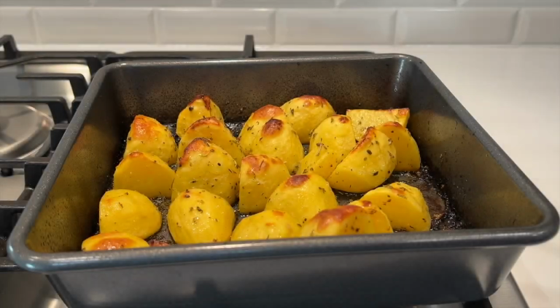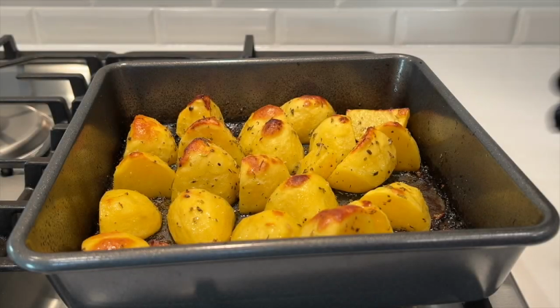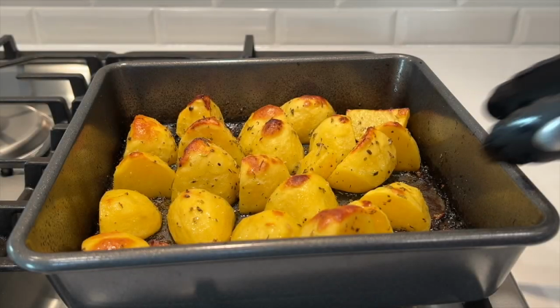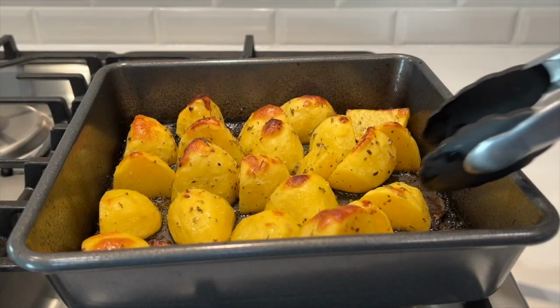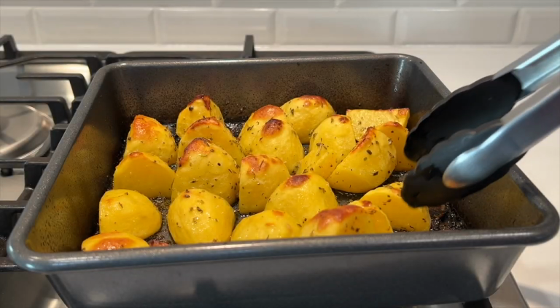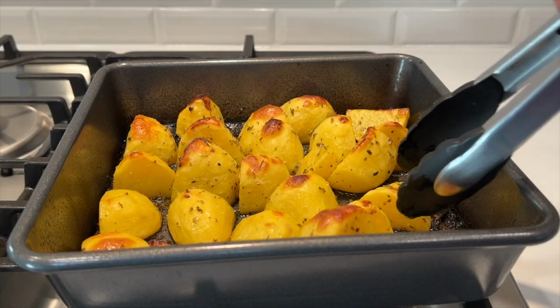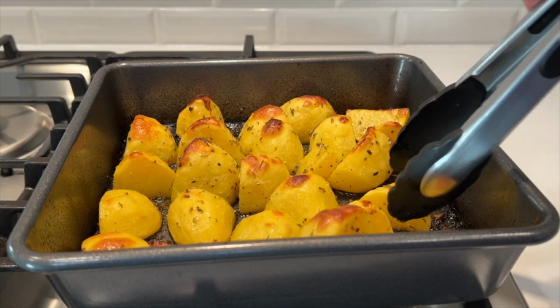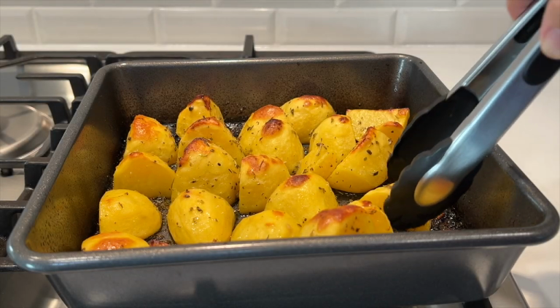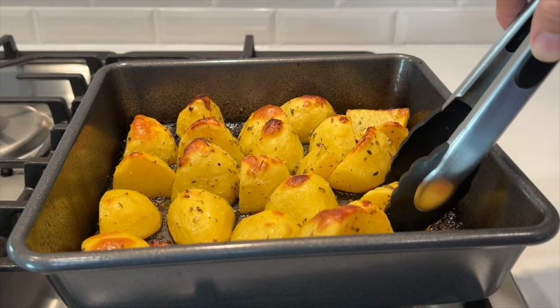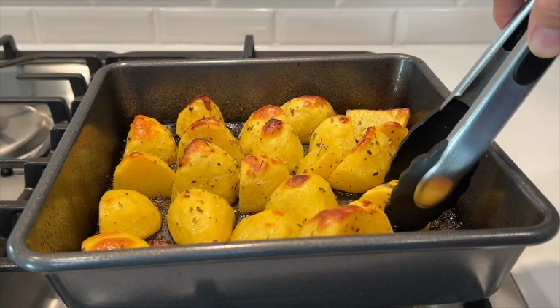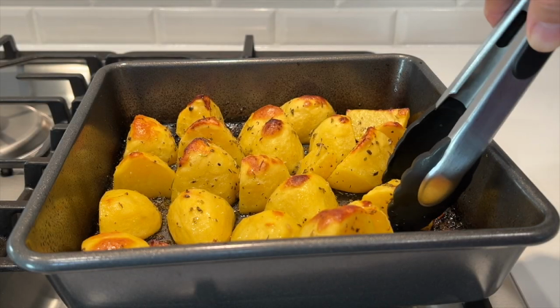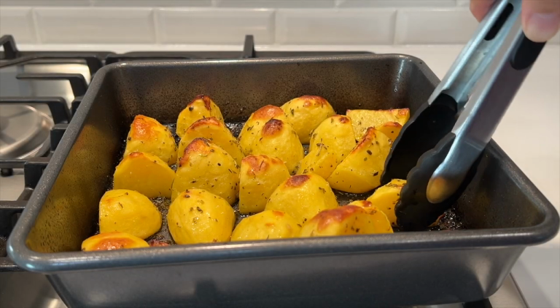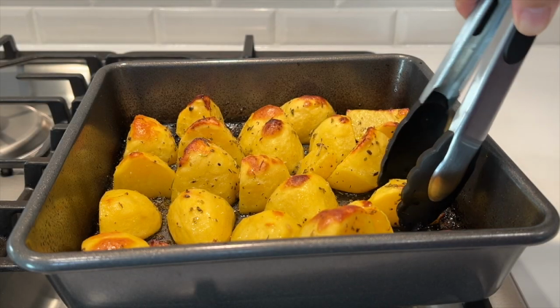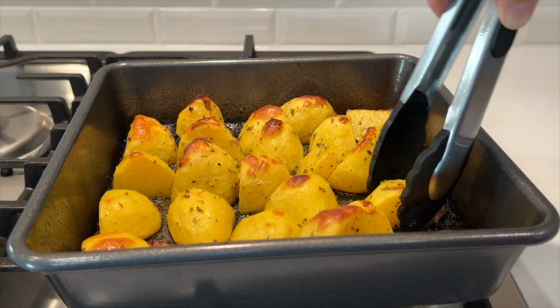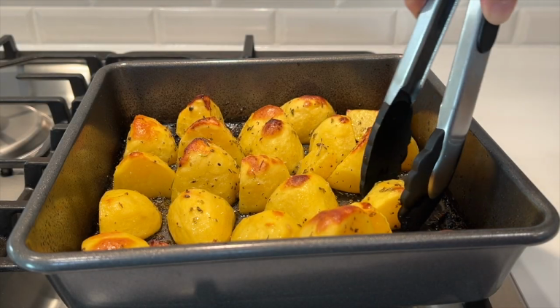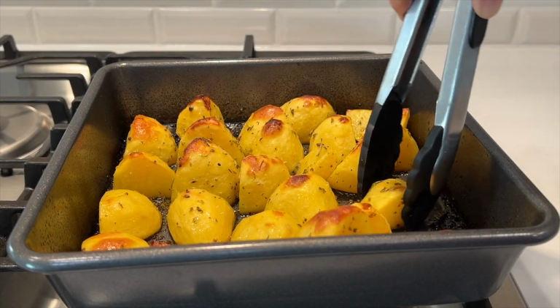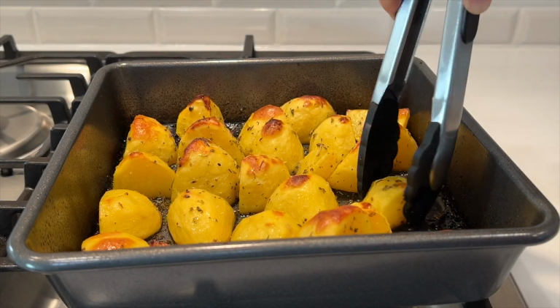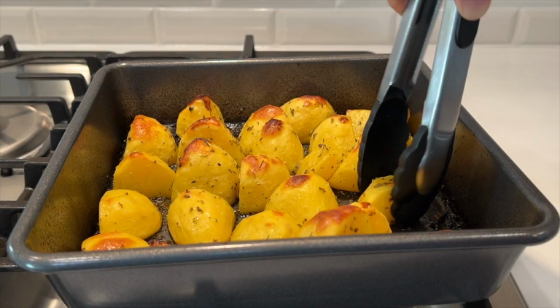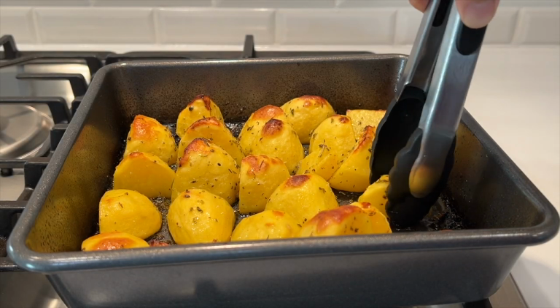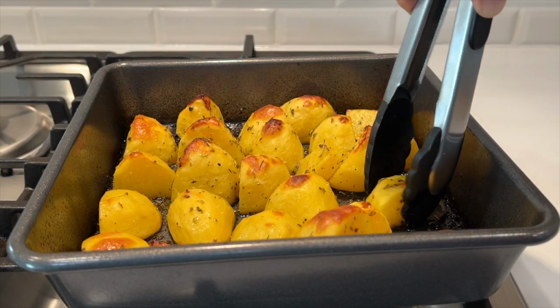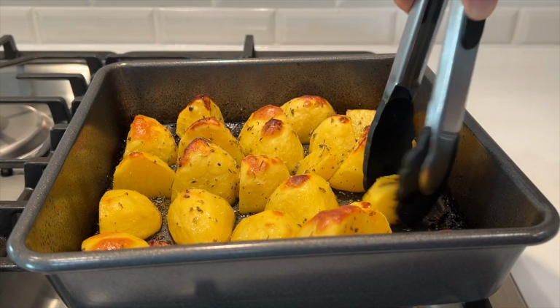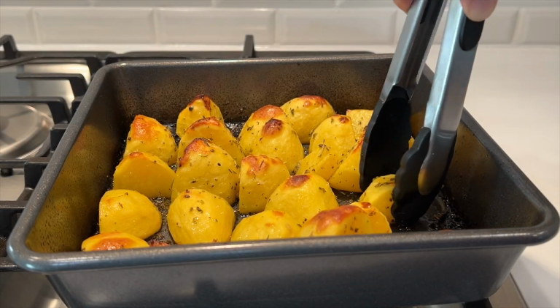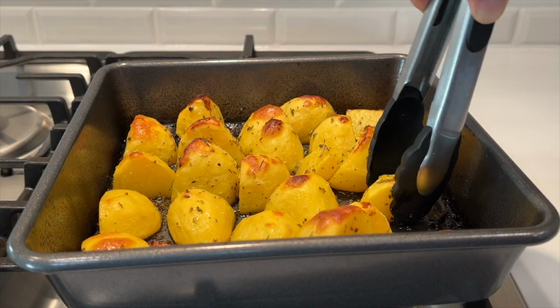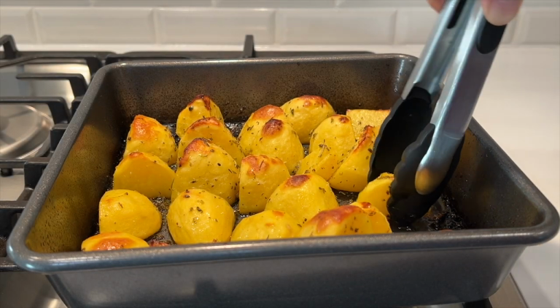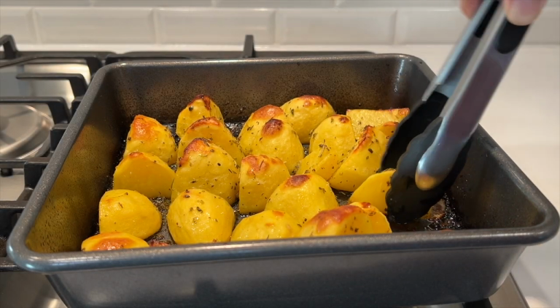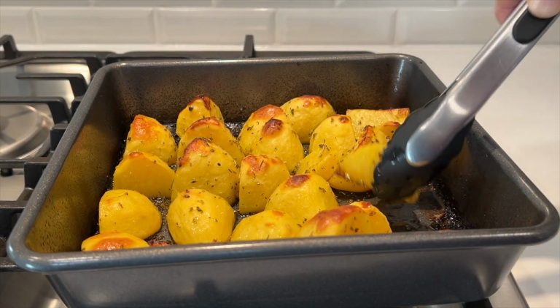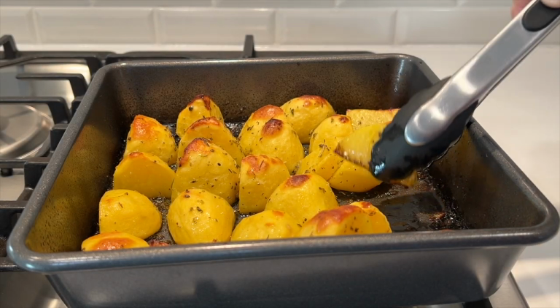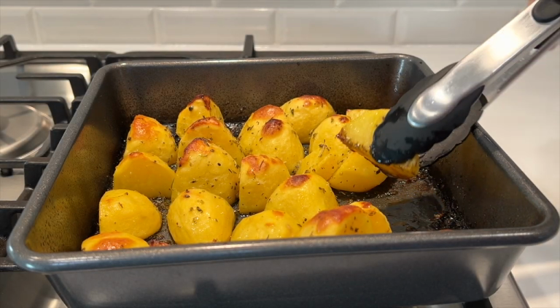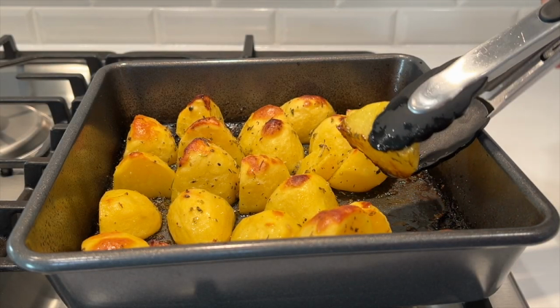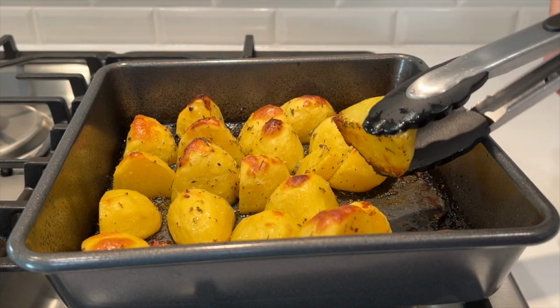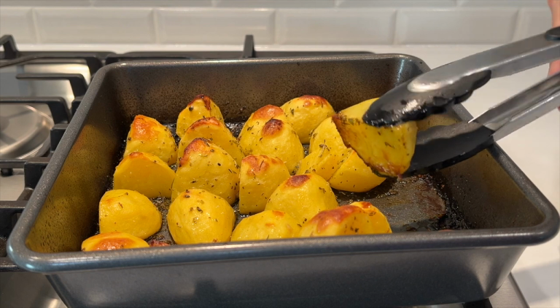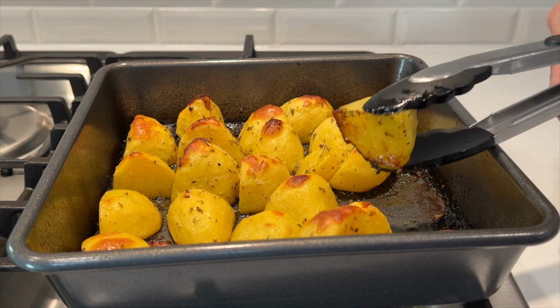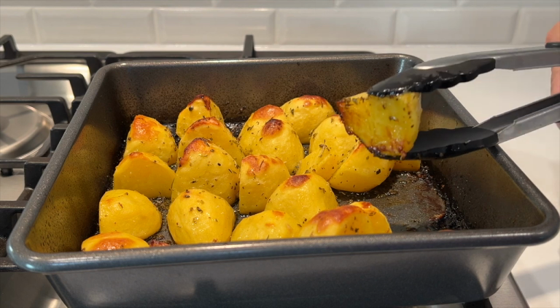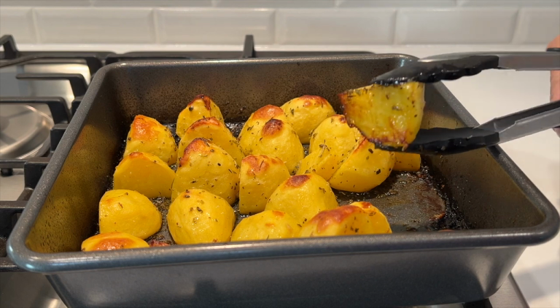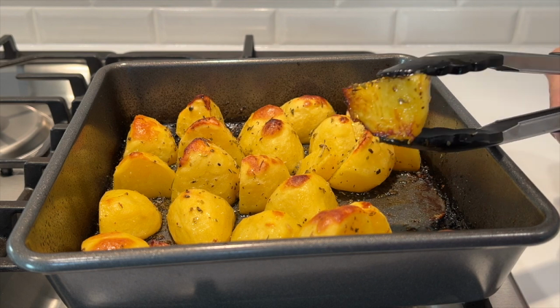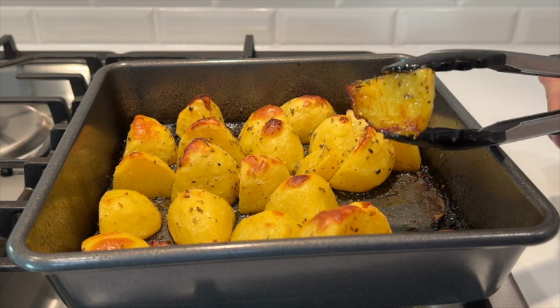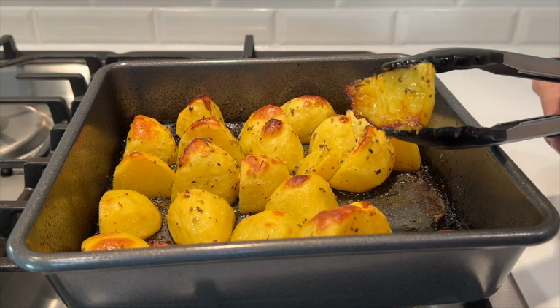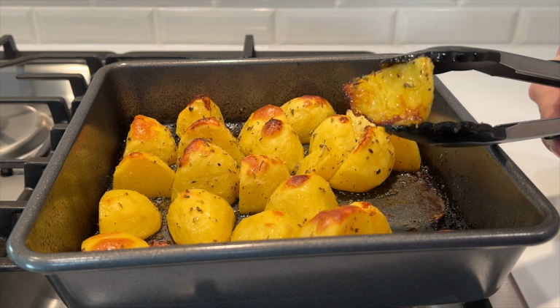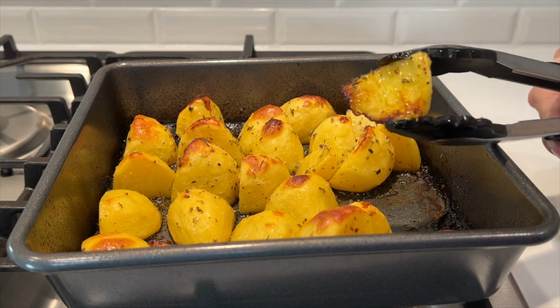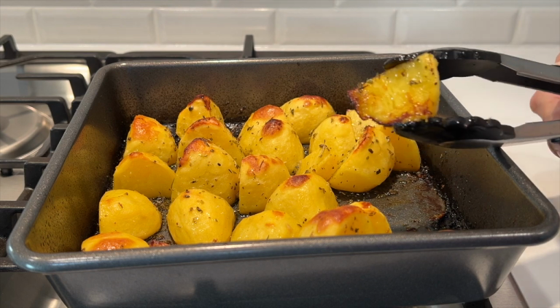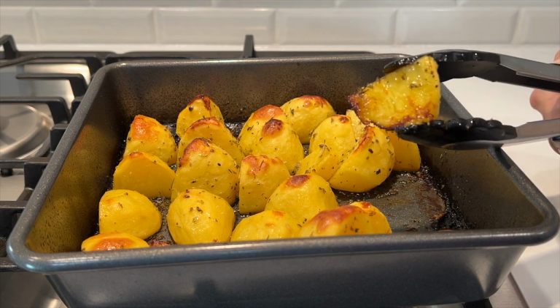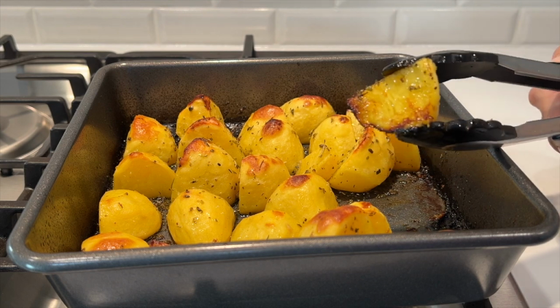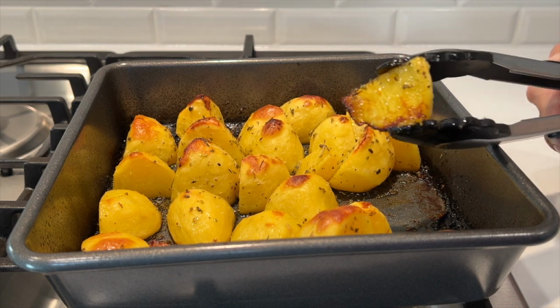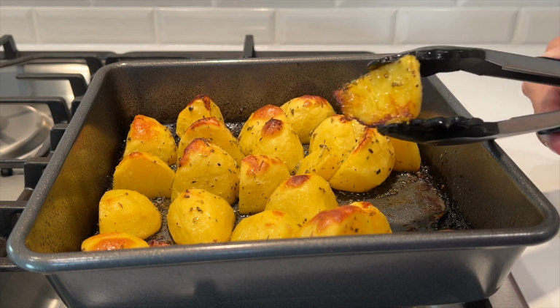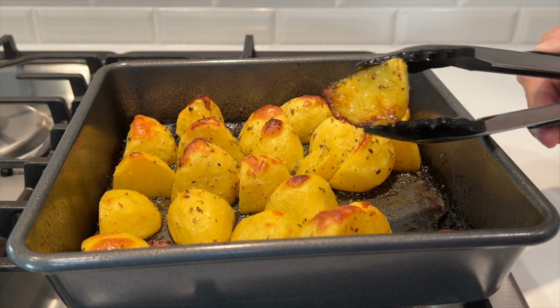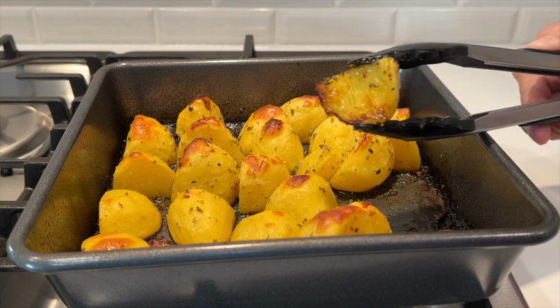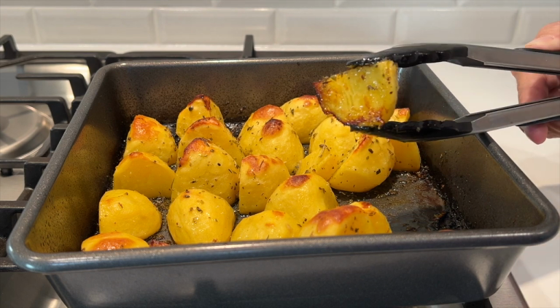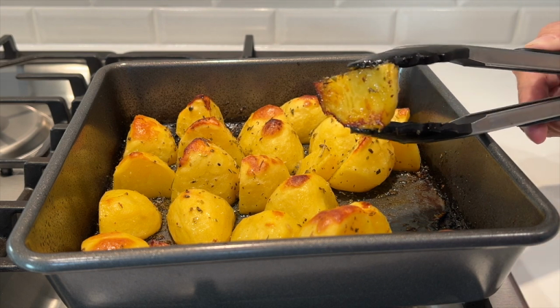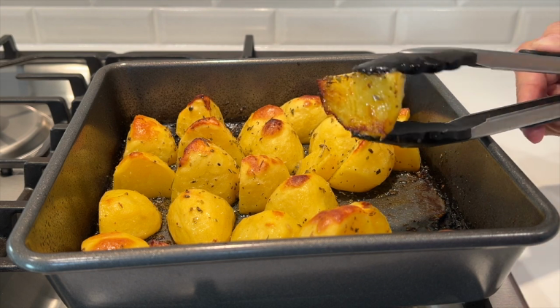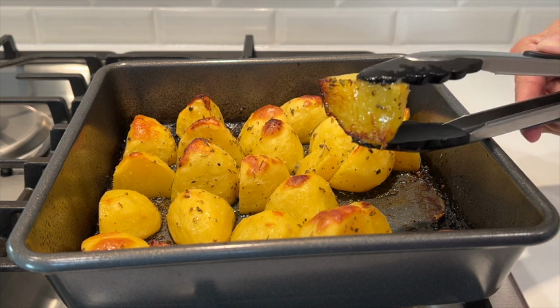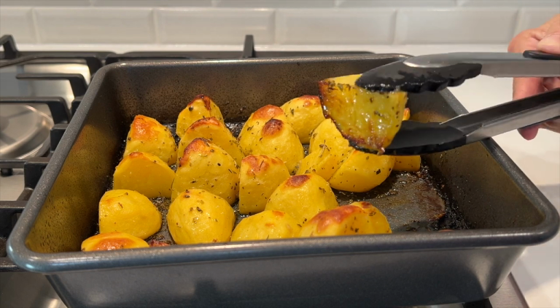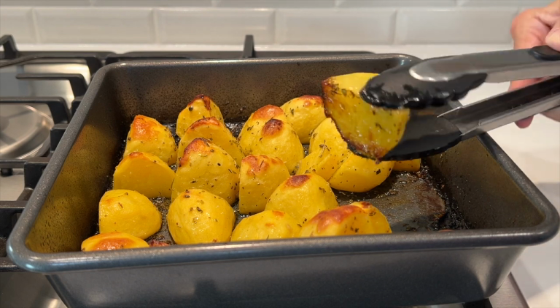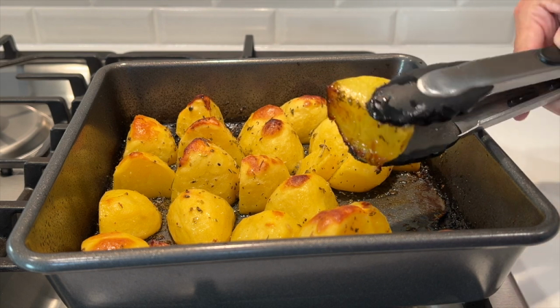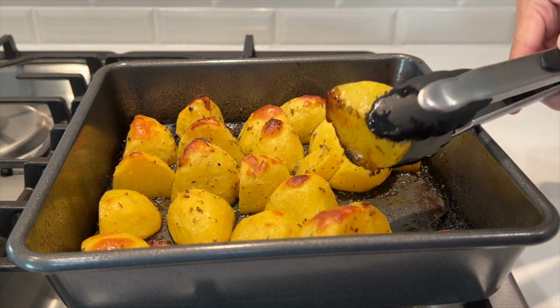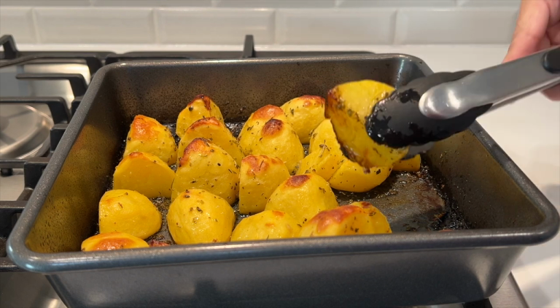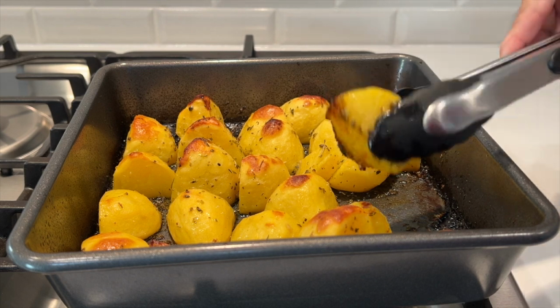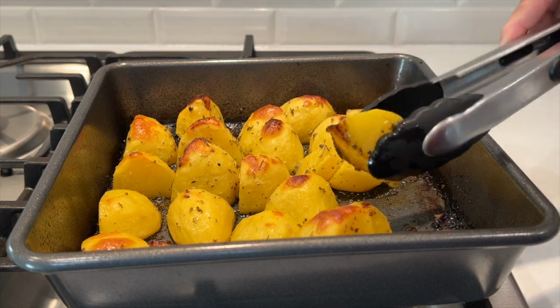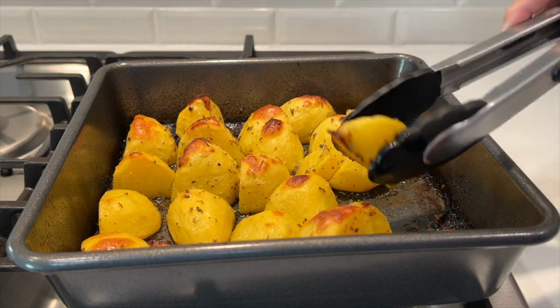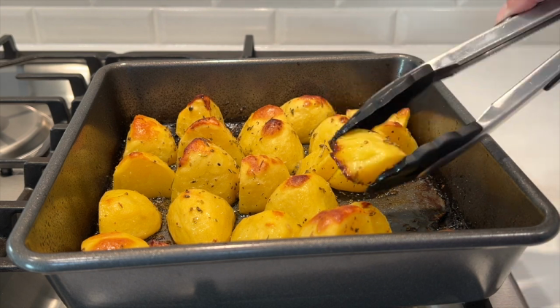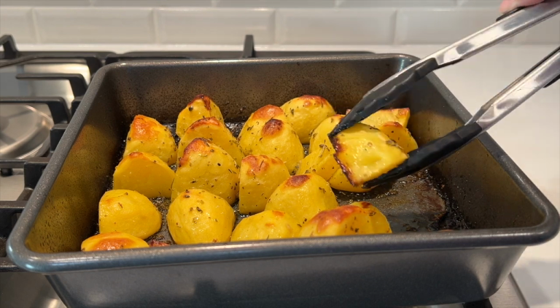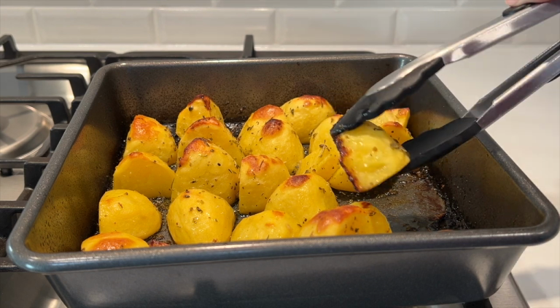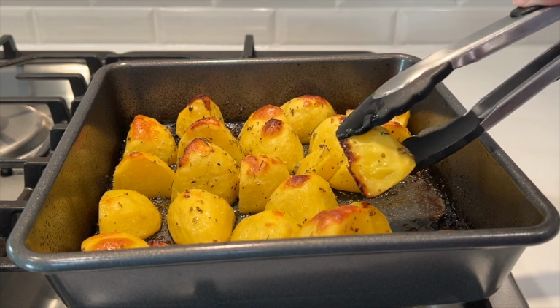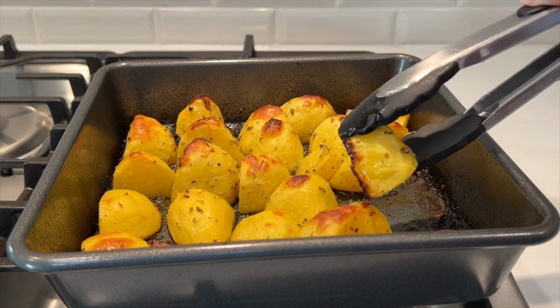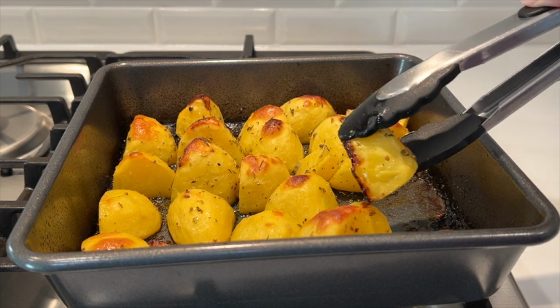If the potatoes are cooked through but not as crispy as you'd like, run them under the broiler for a few minutes.